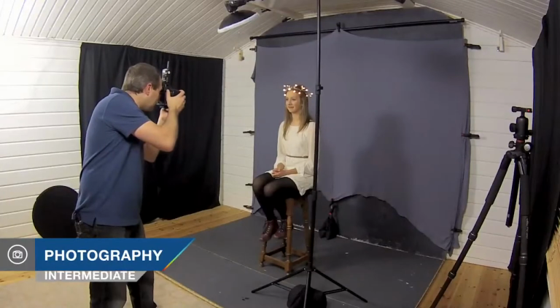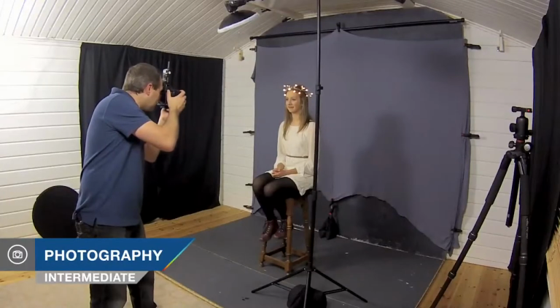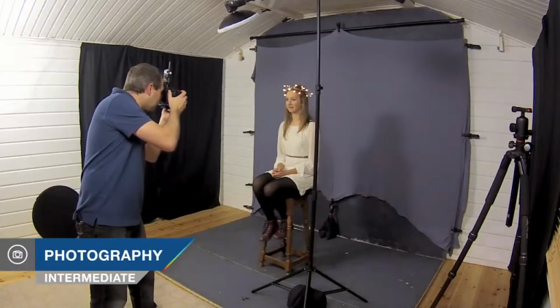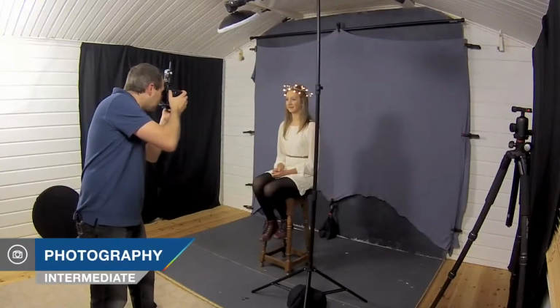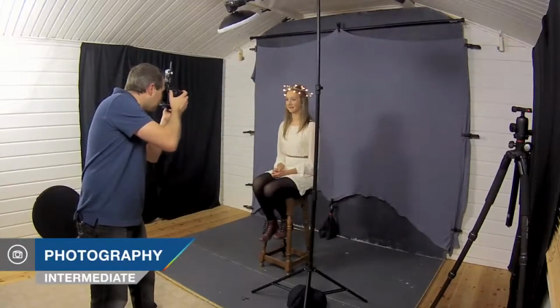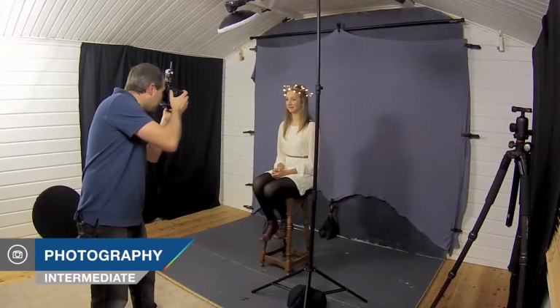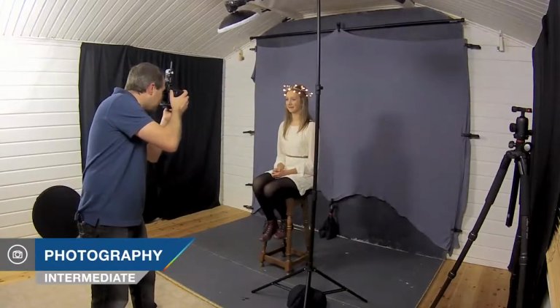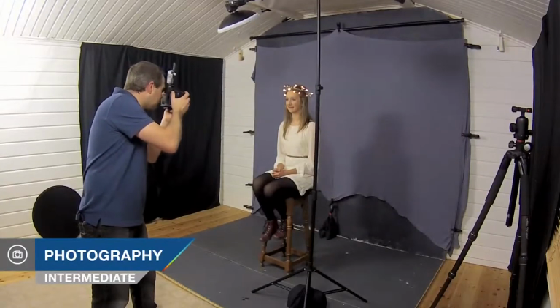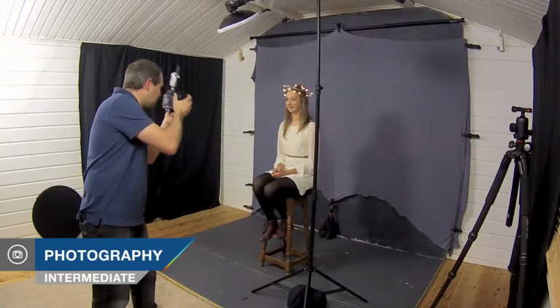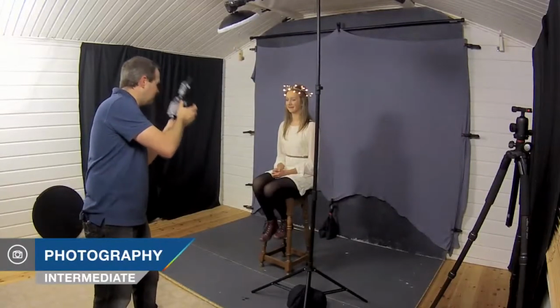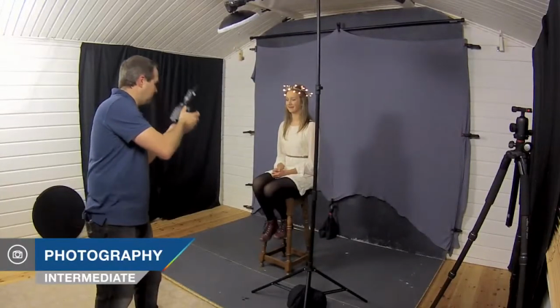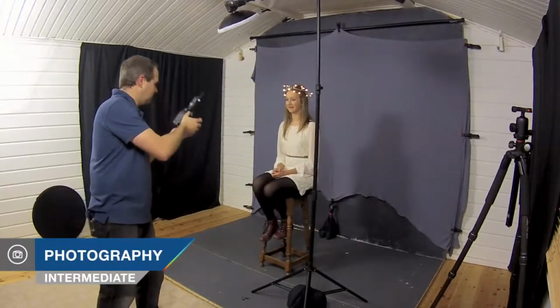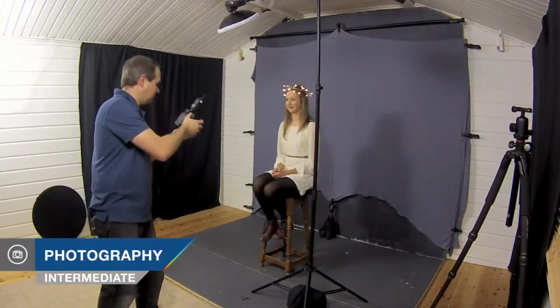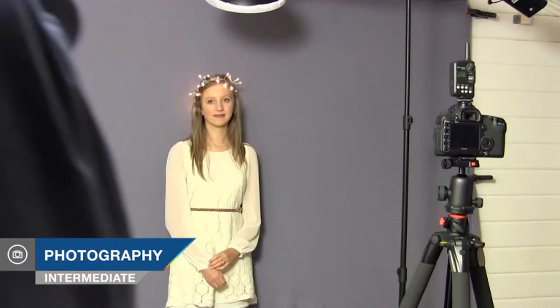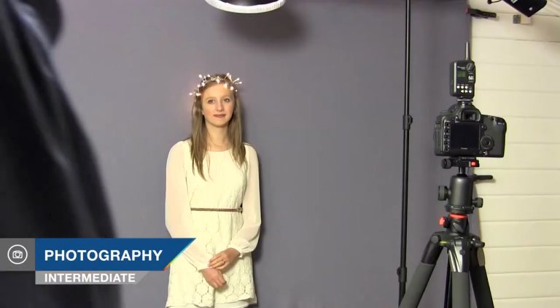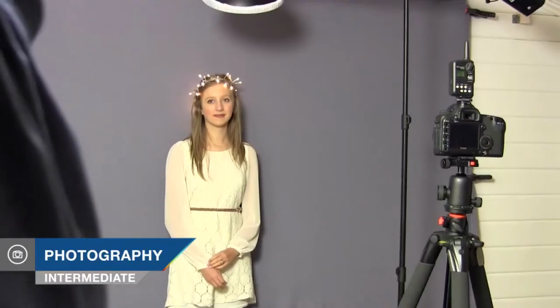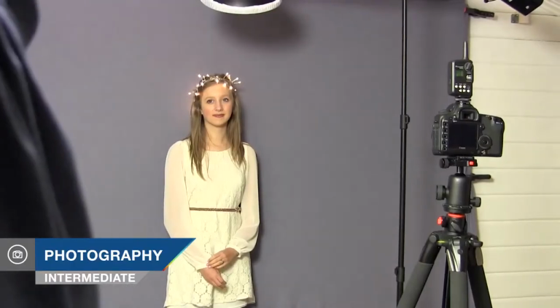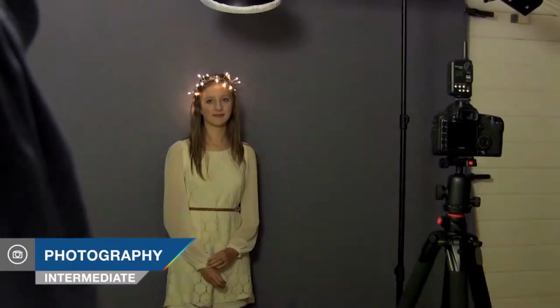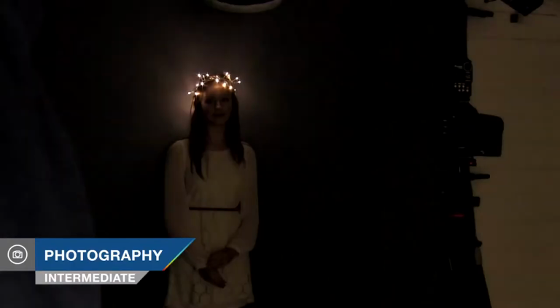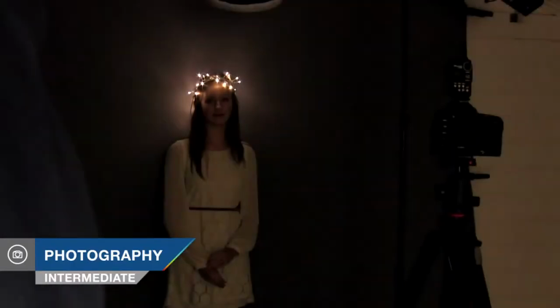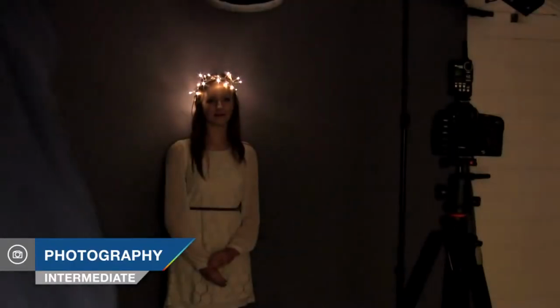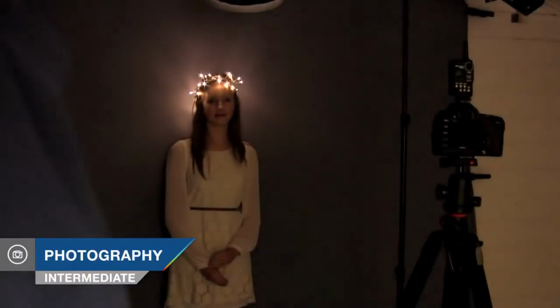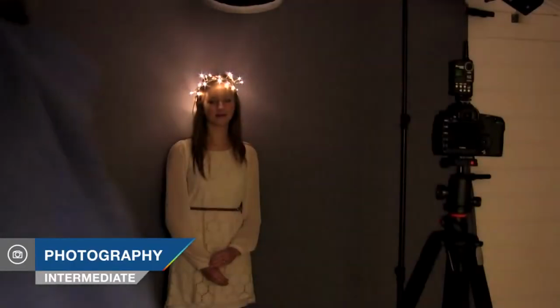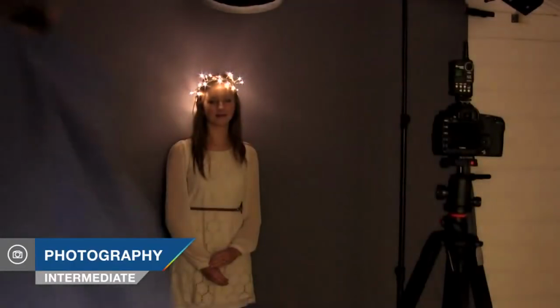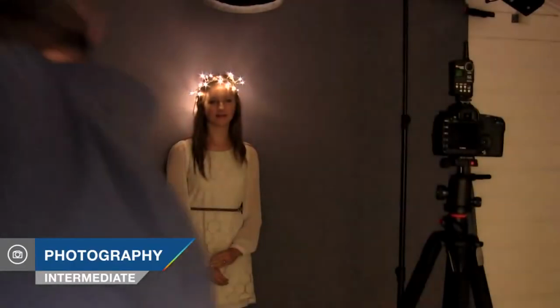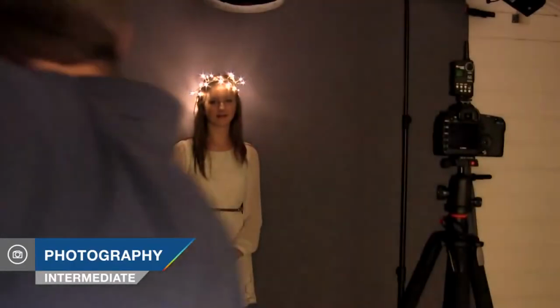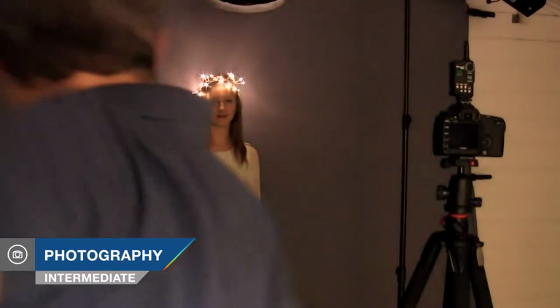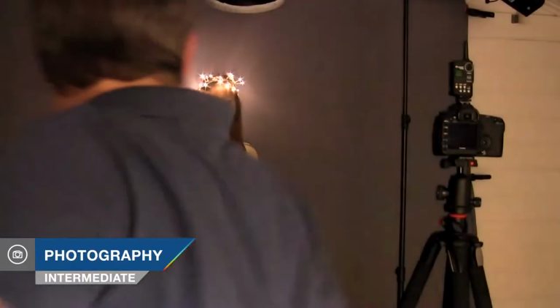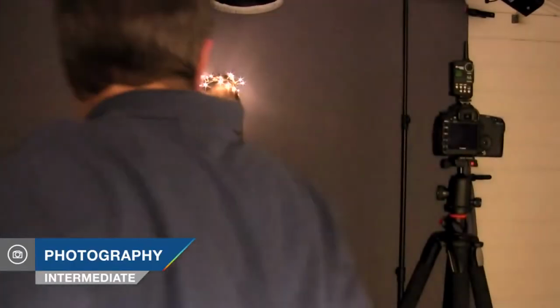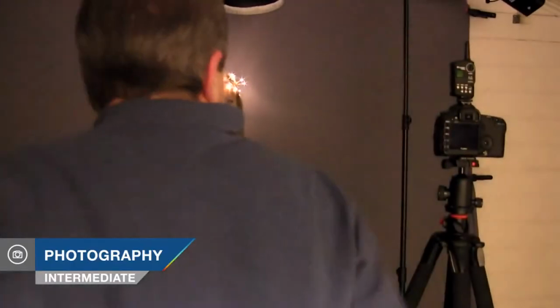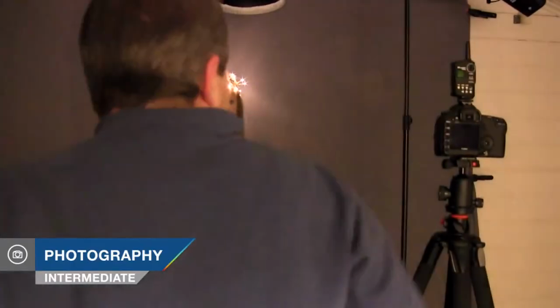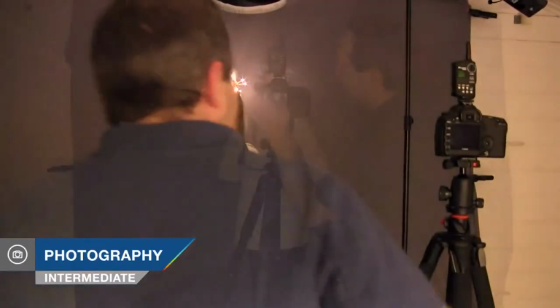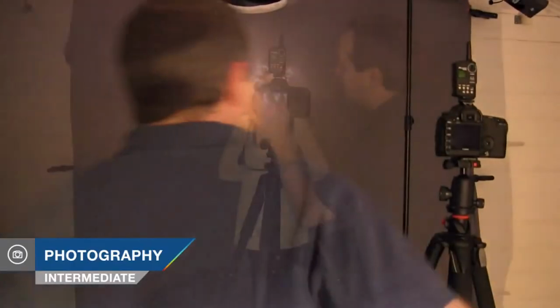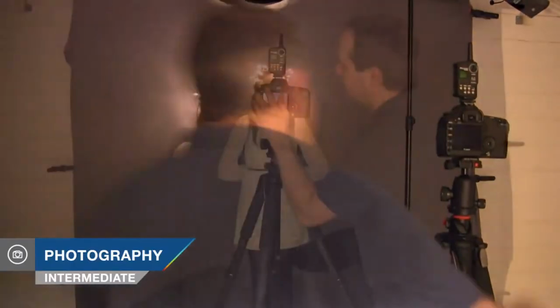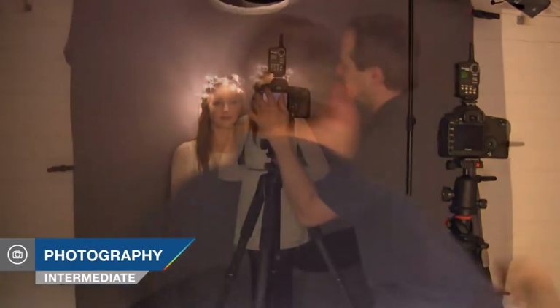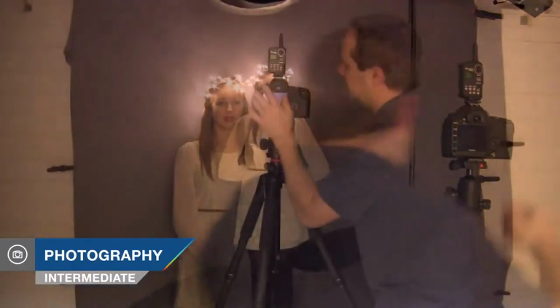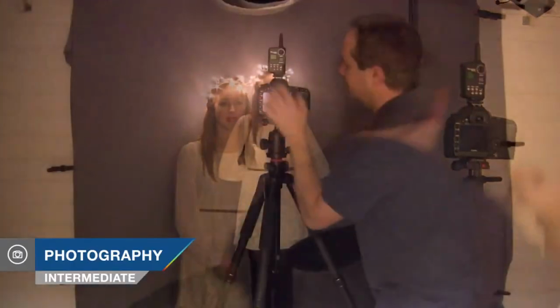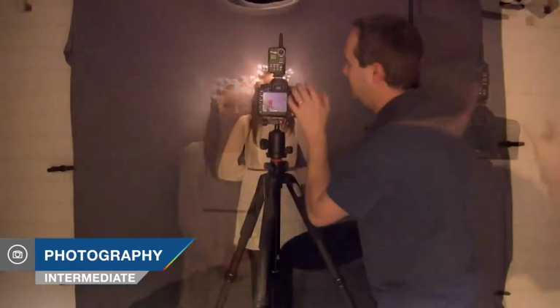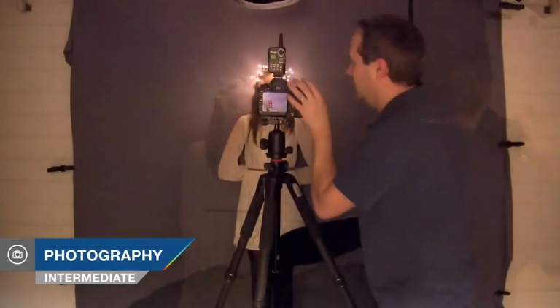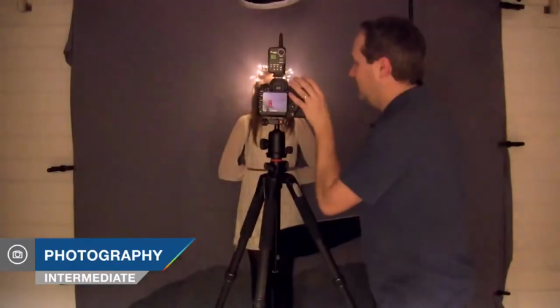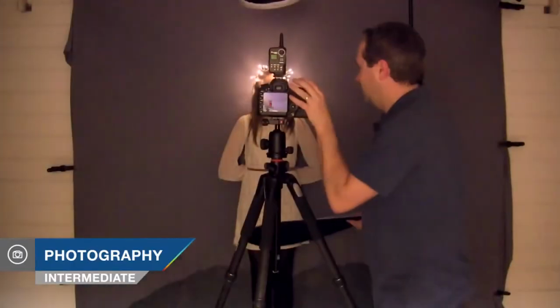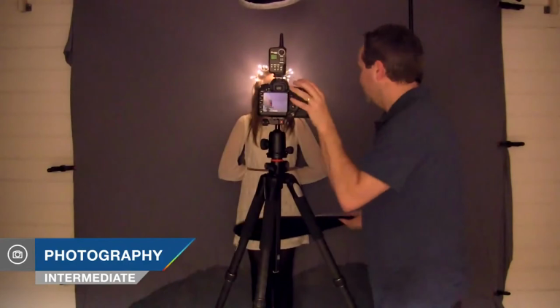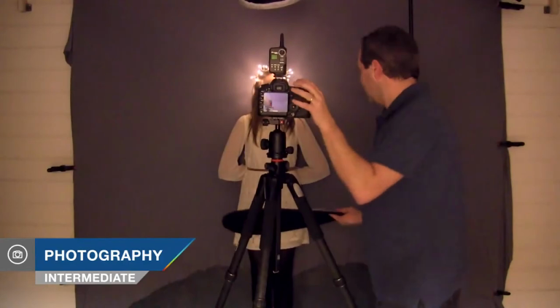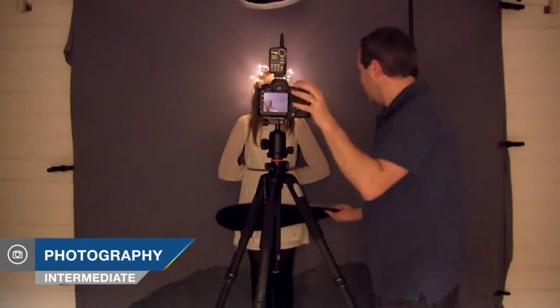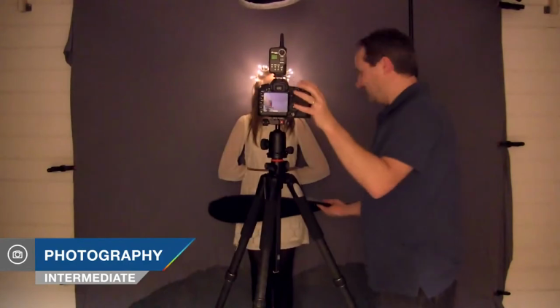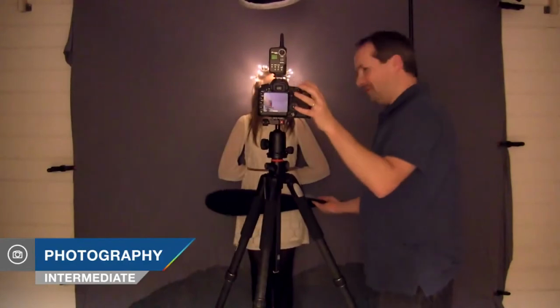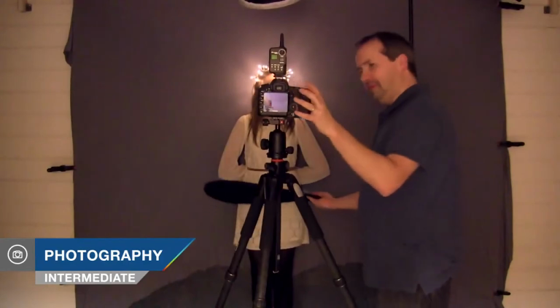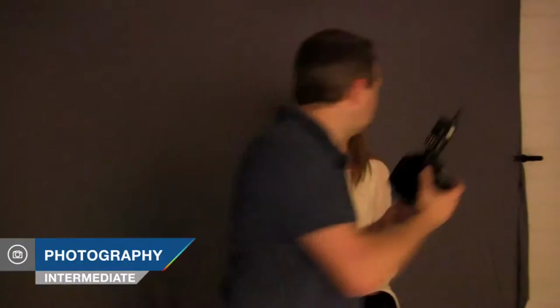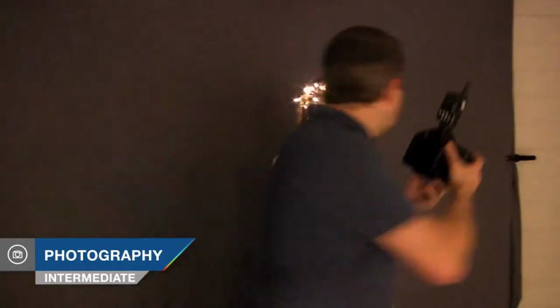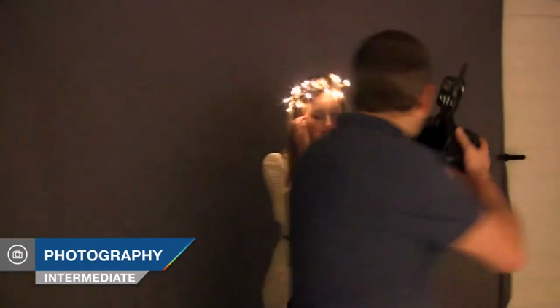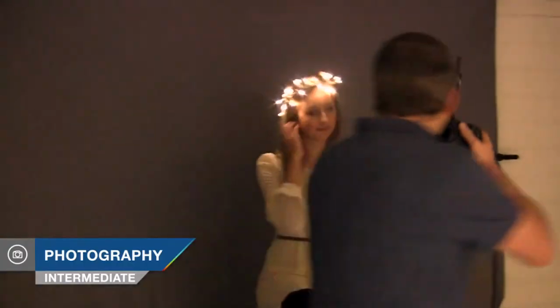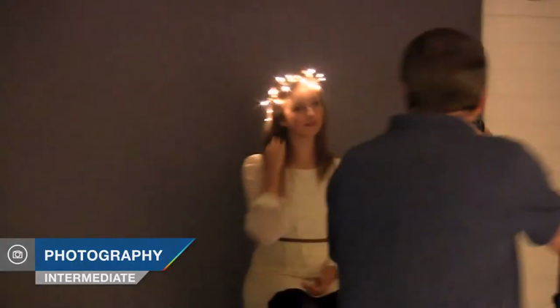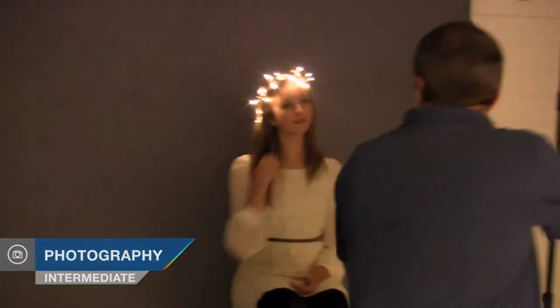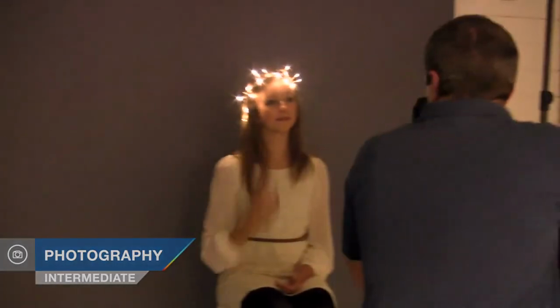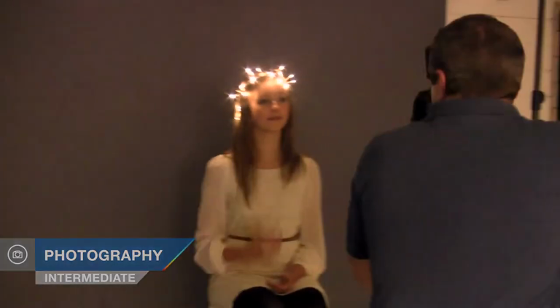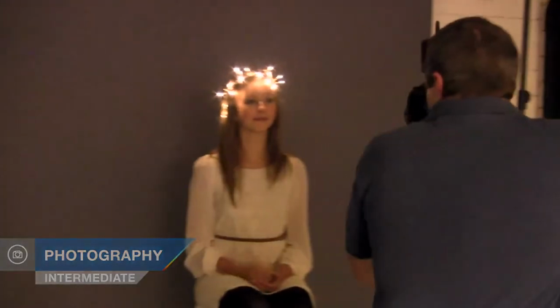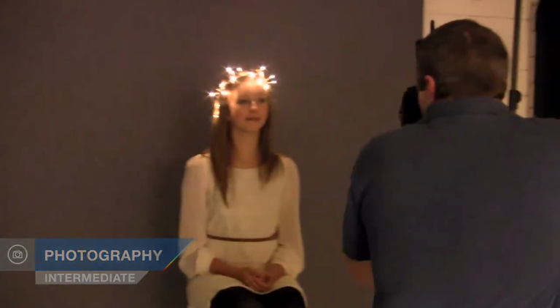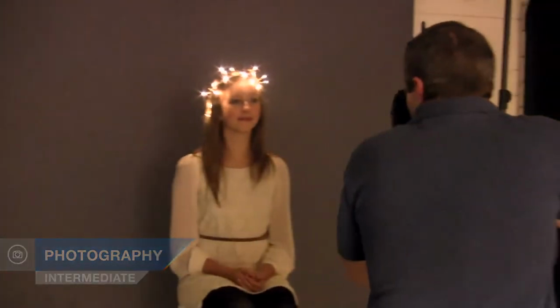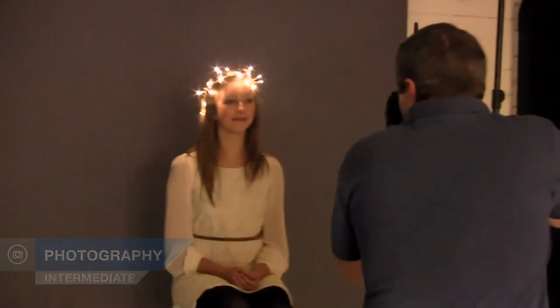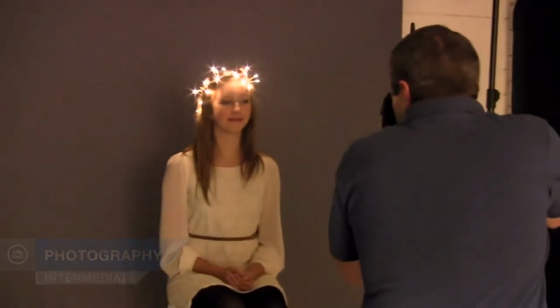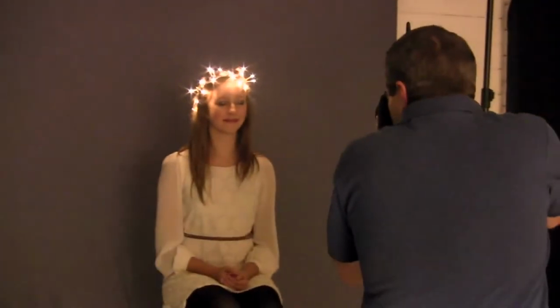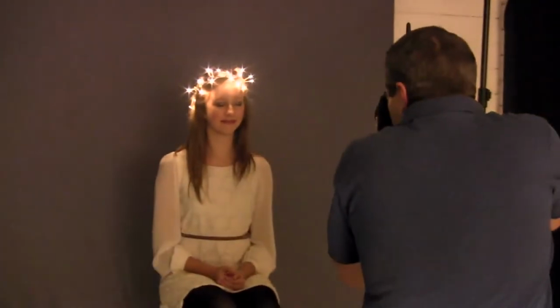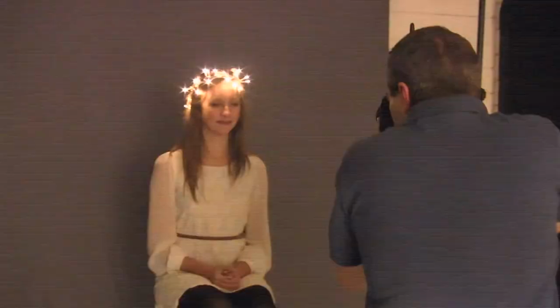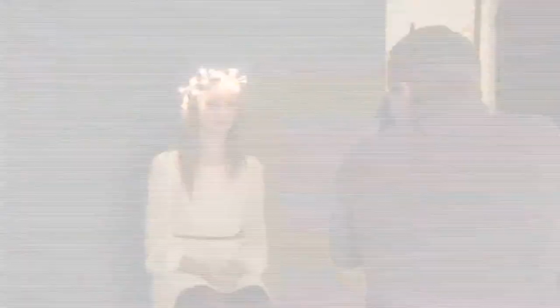In this video, I balance flash with fairy lights to create a portrait with a festive theme.